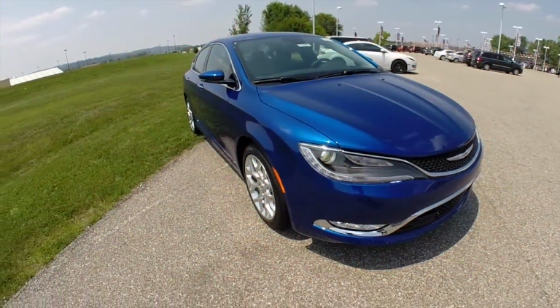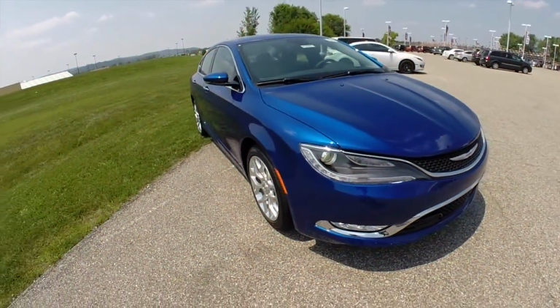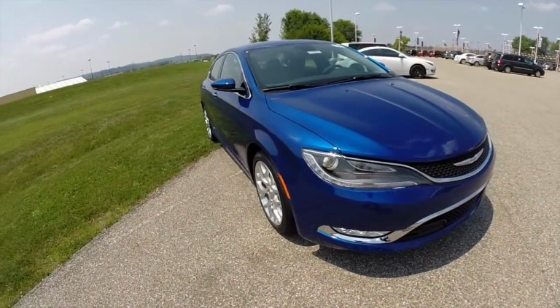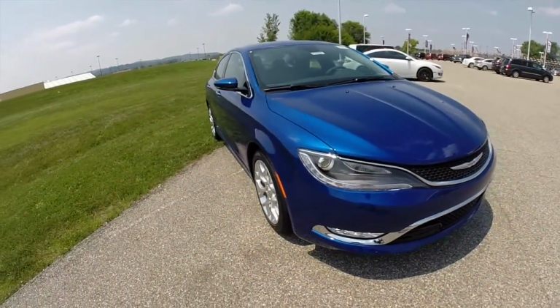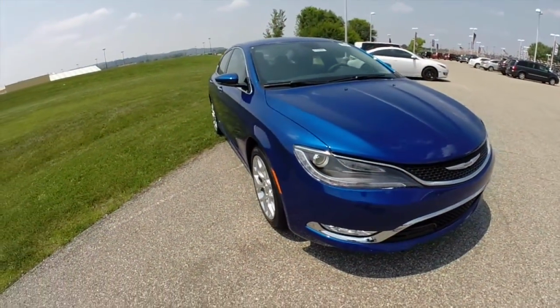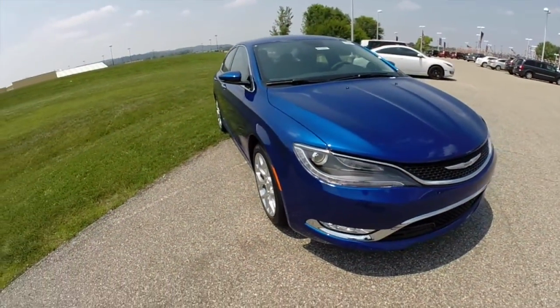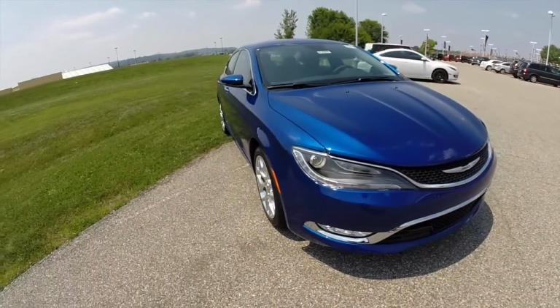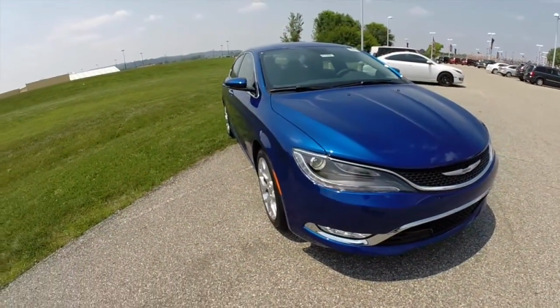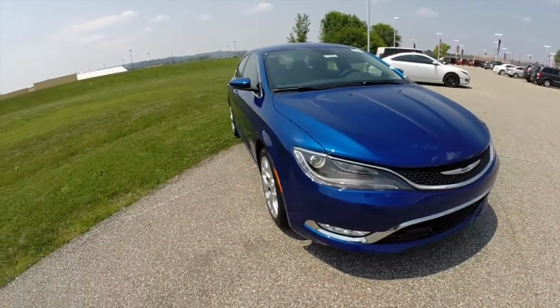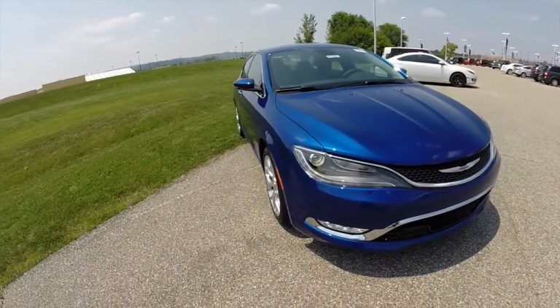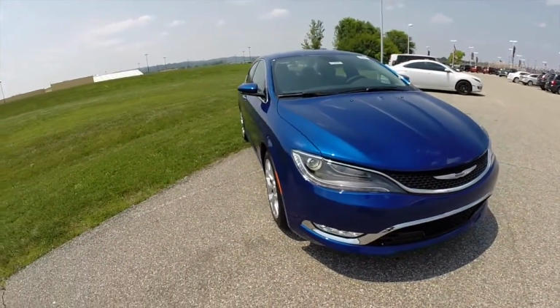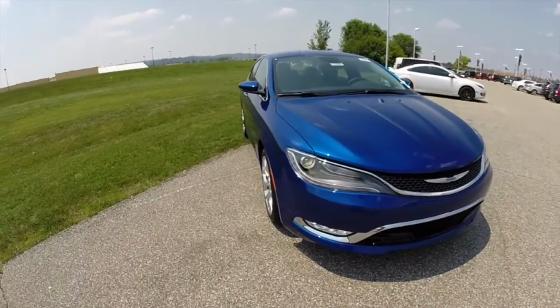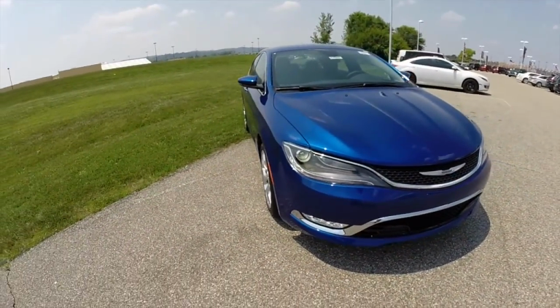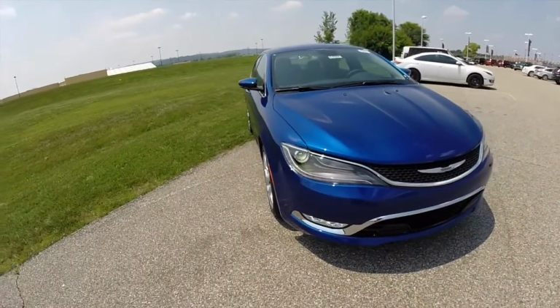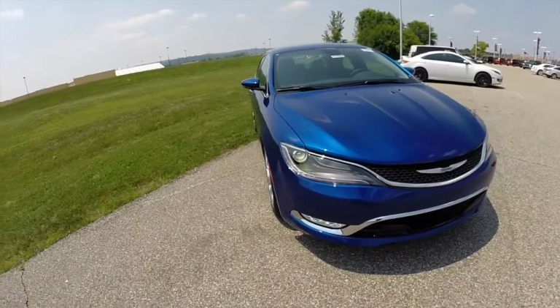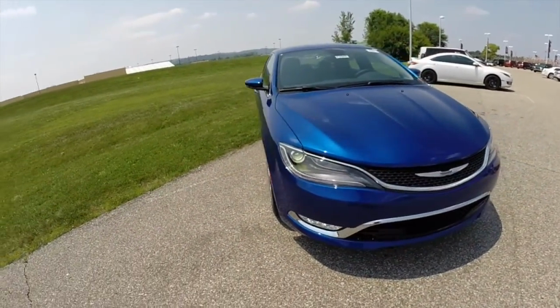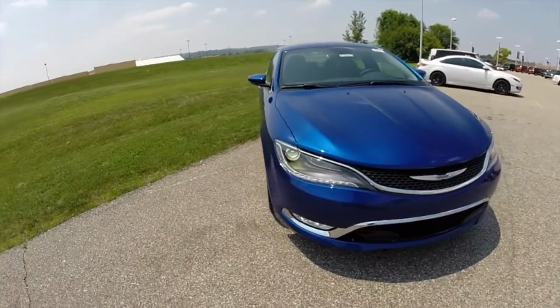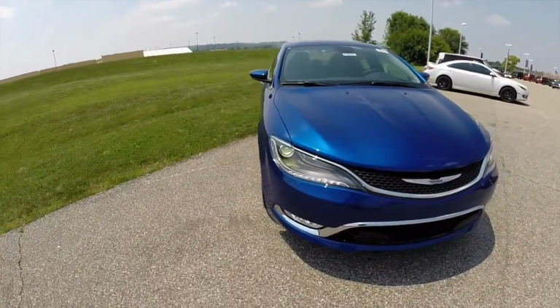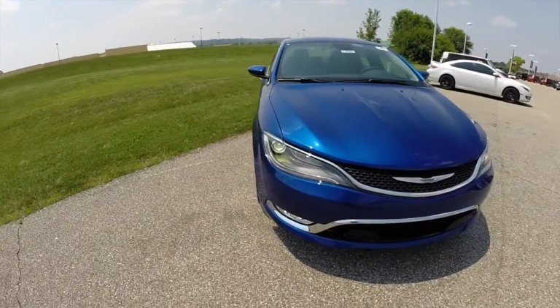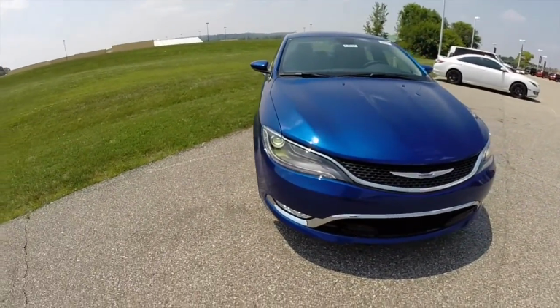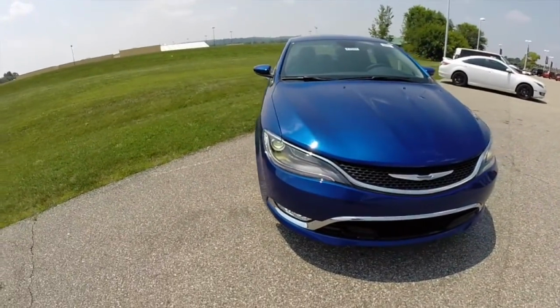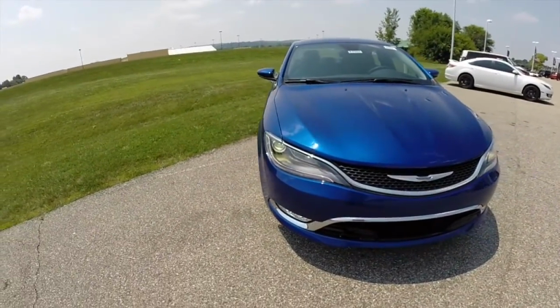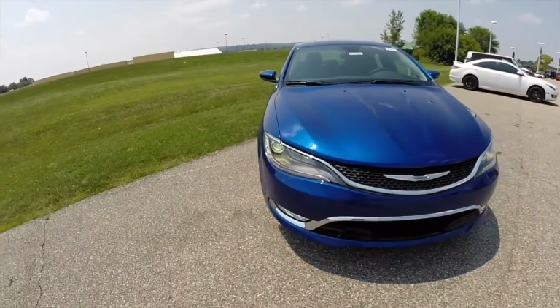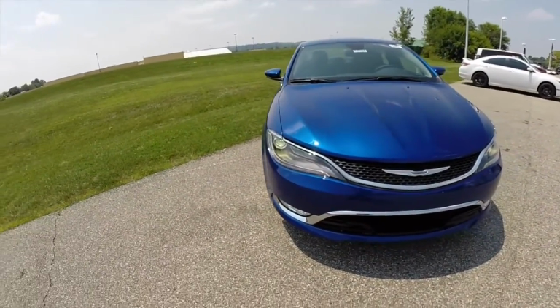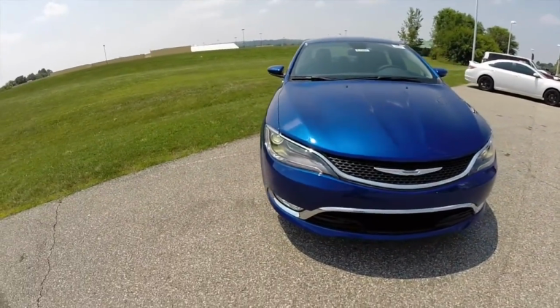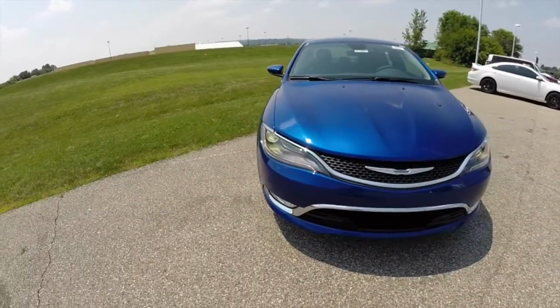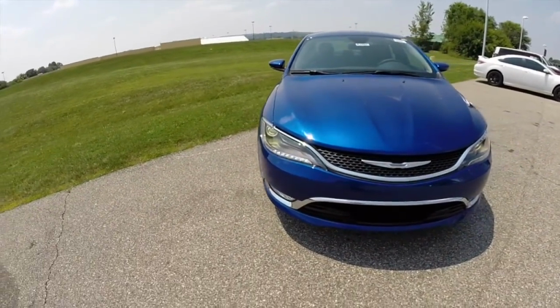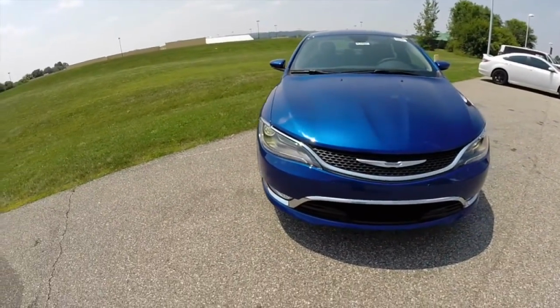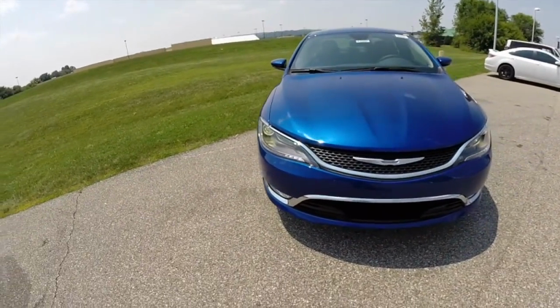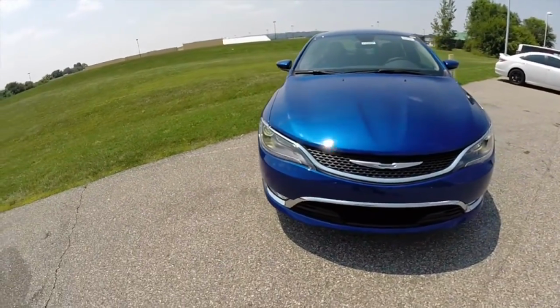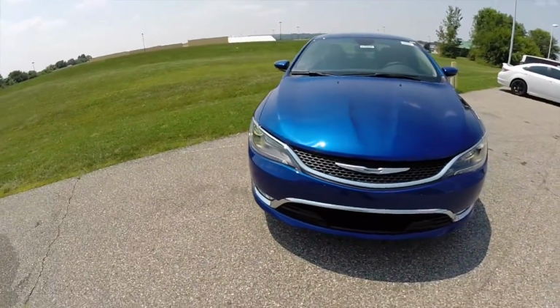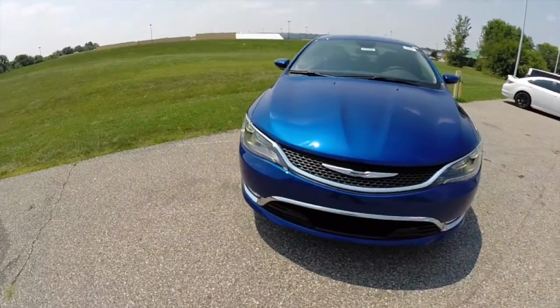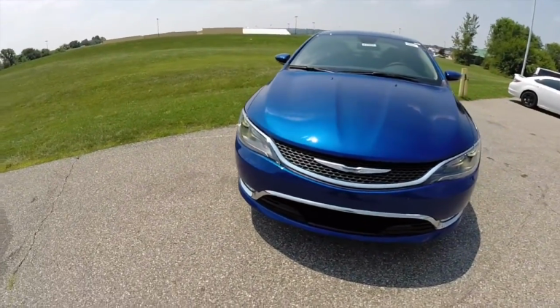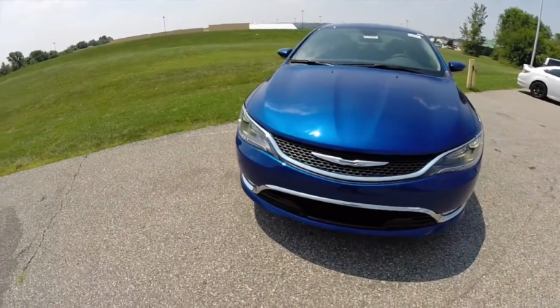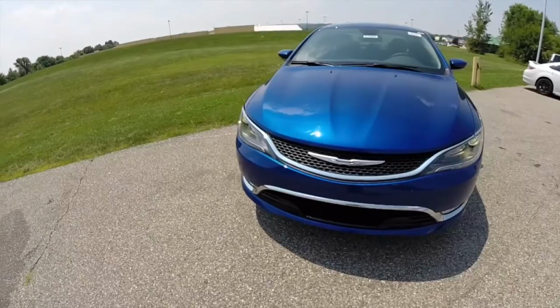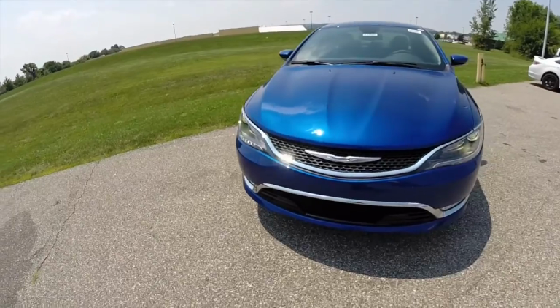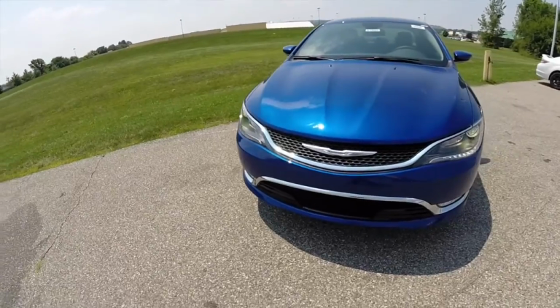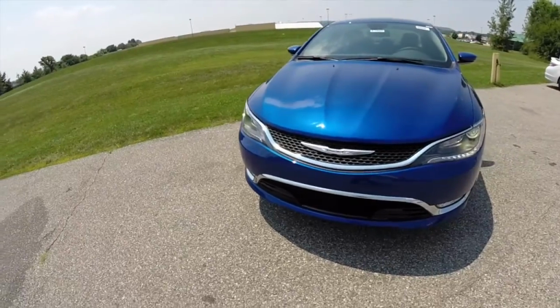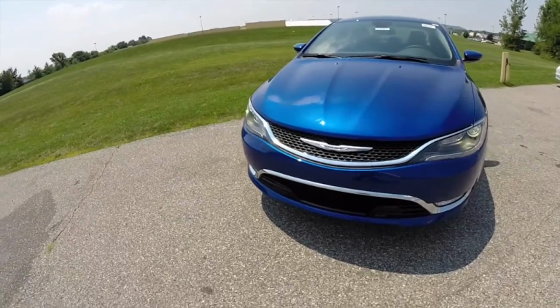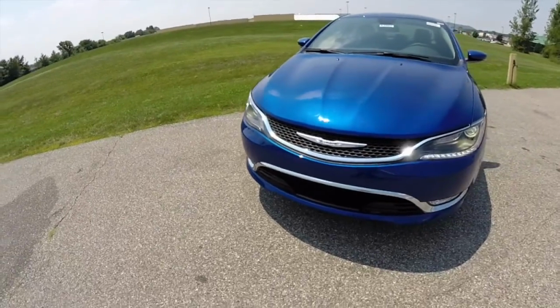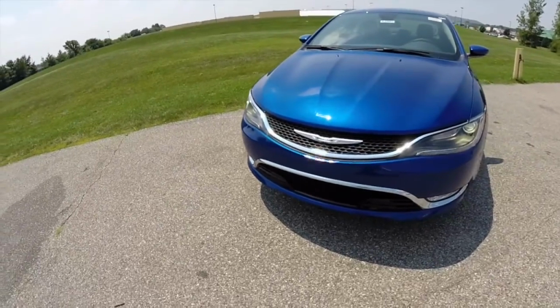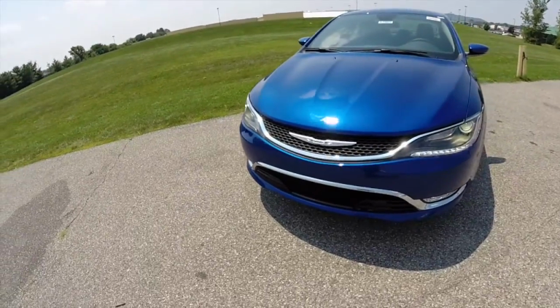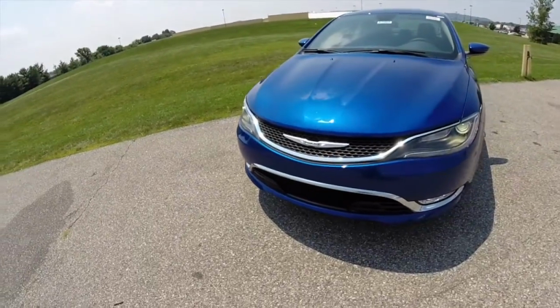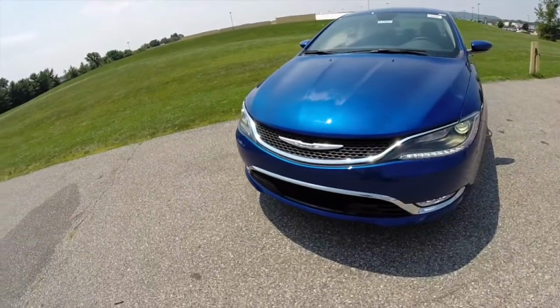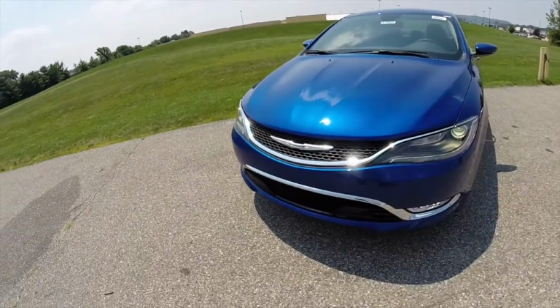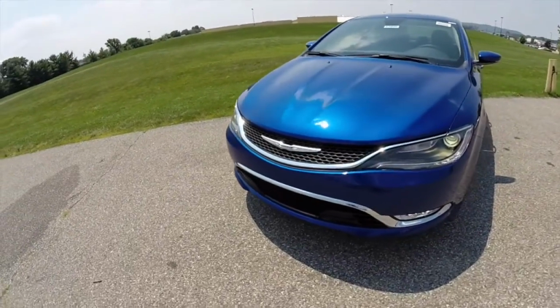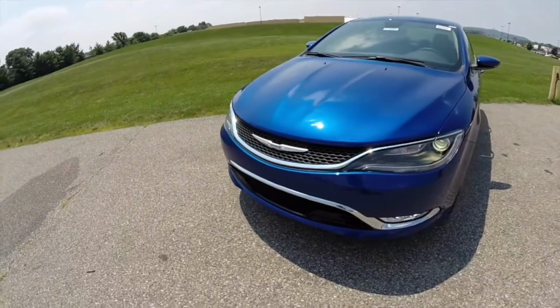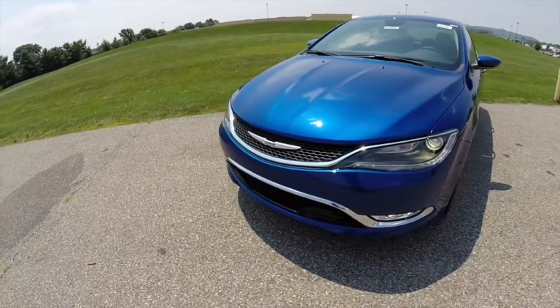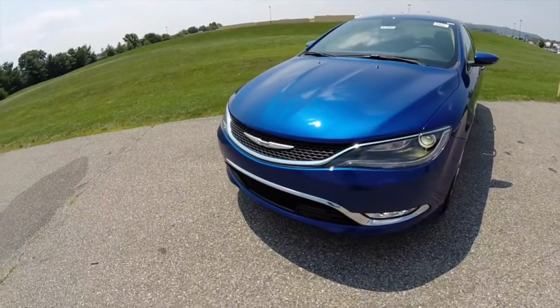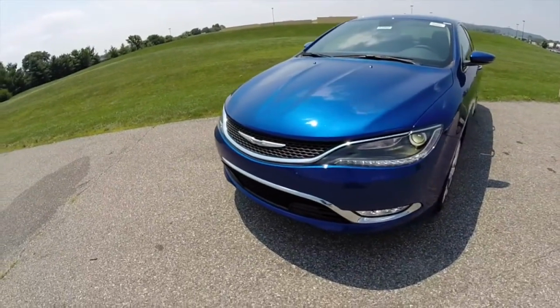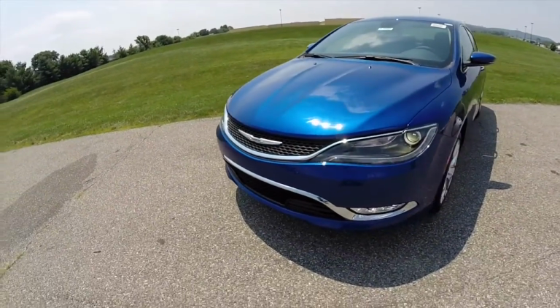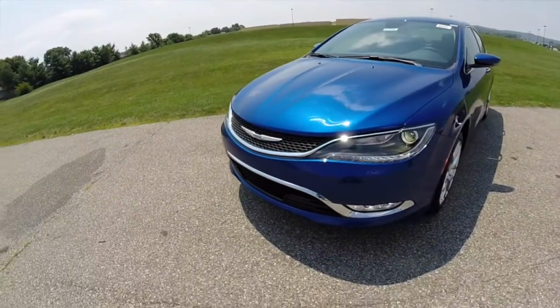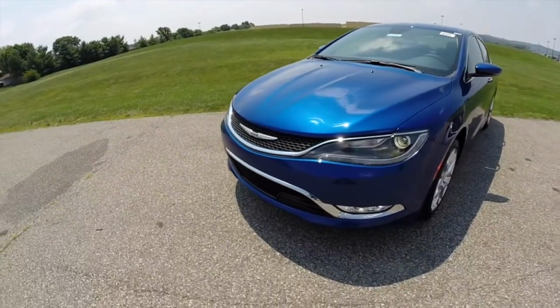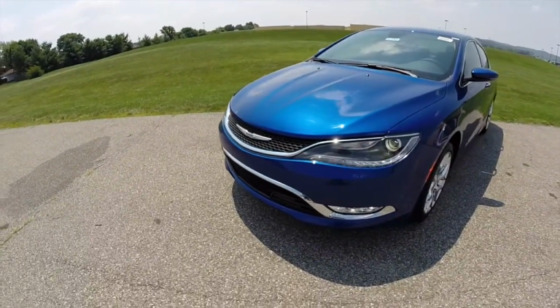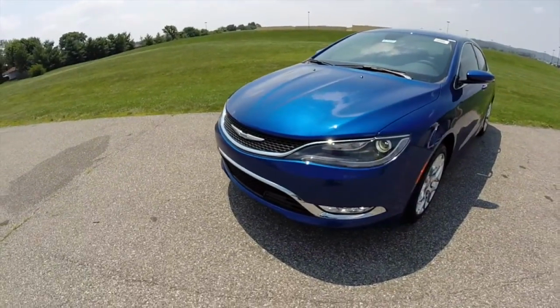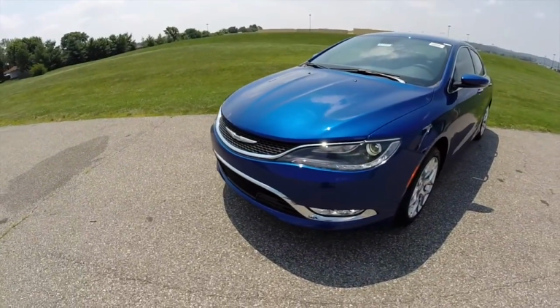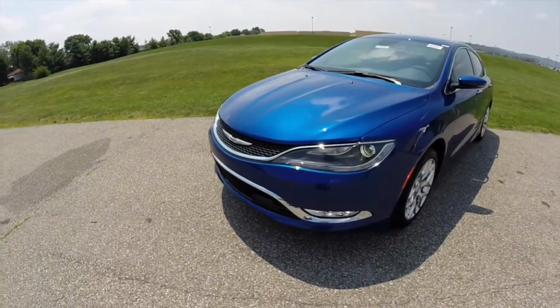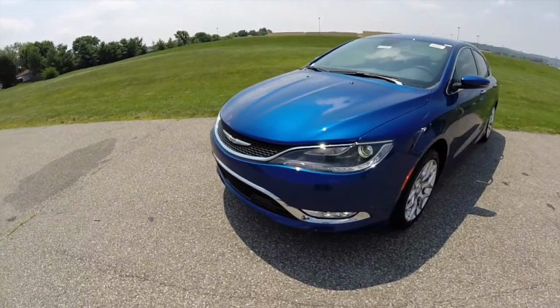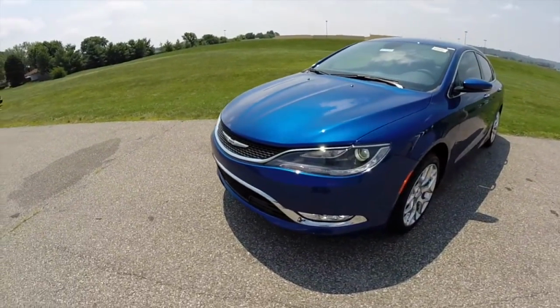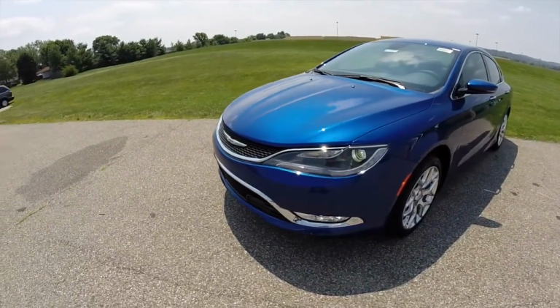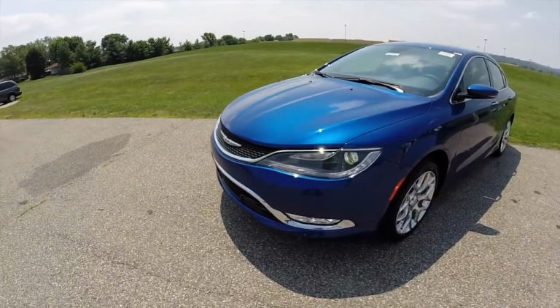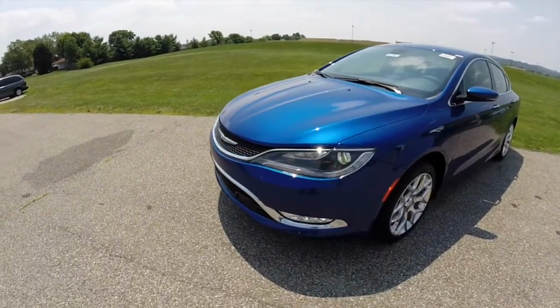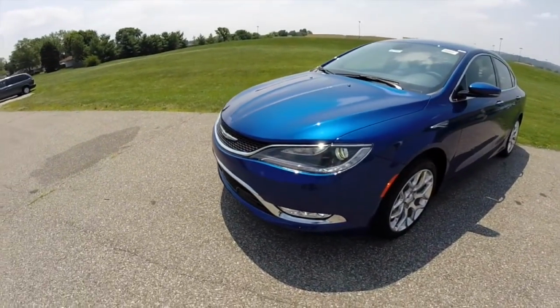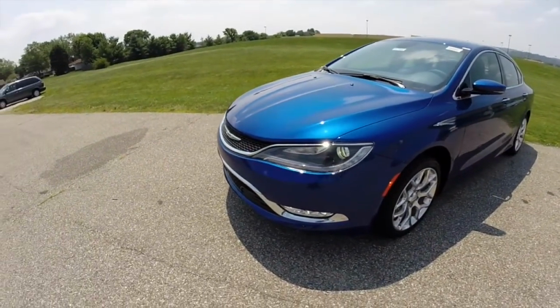Hello everyone. Today we're going to take a quick look at this 2015 Chrysler 200C all-wheel drive.